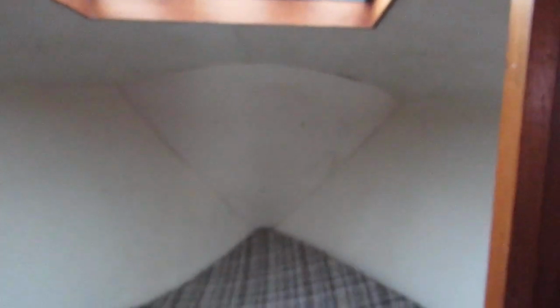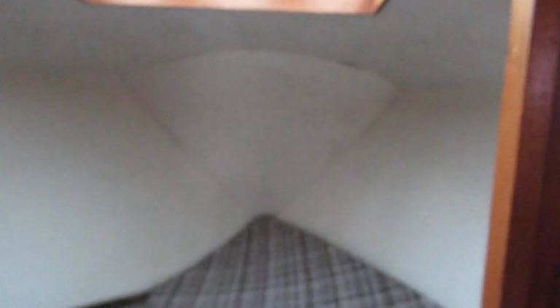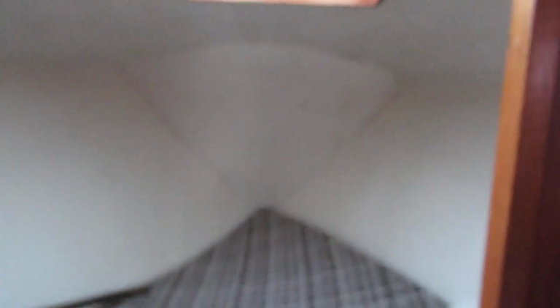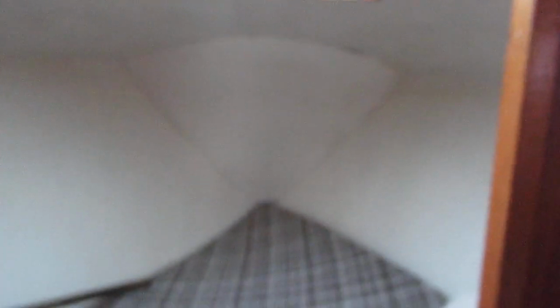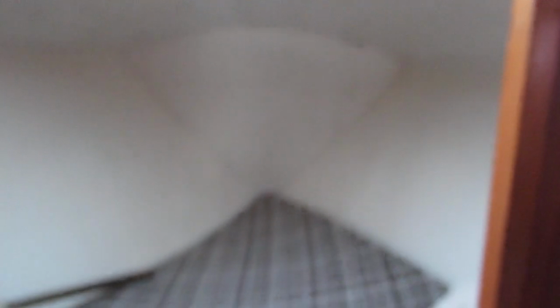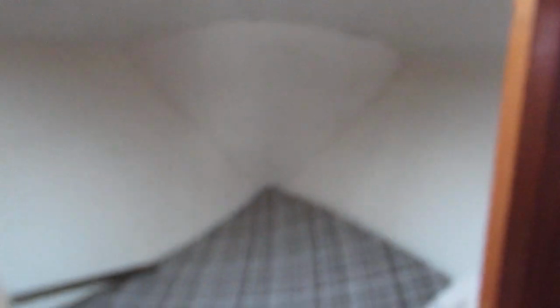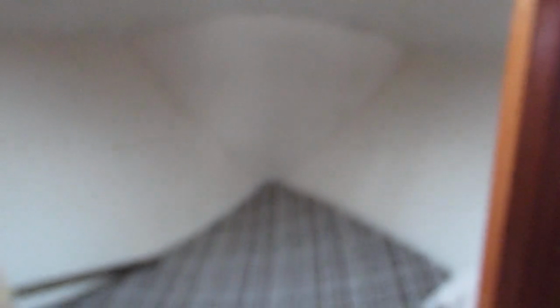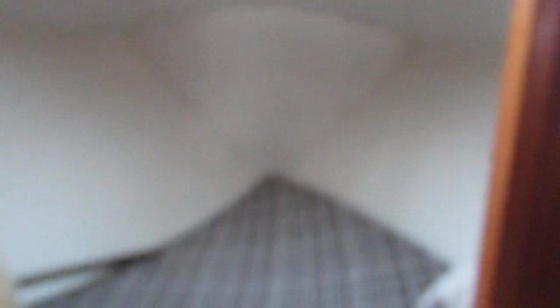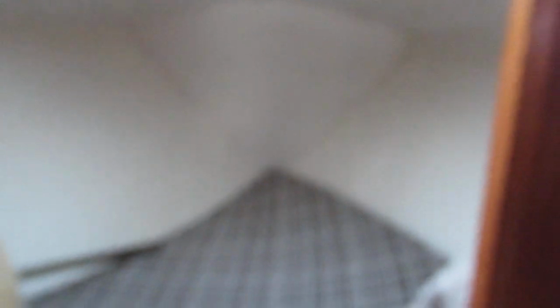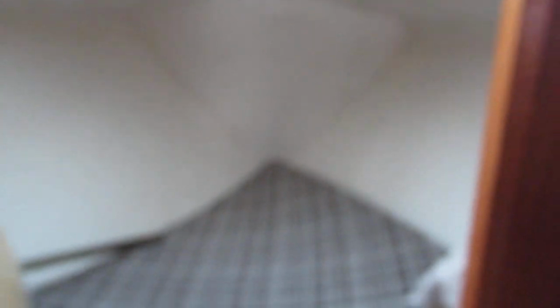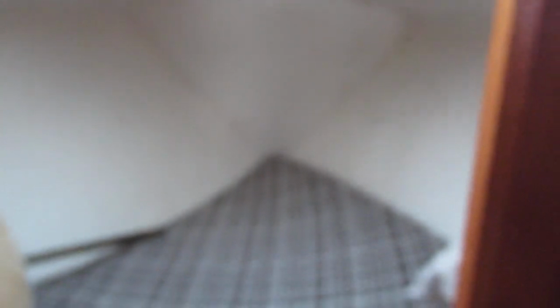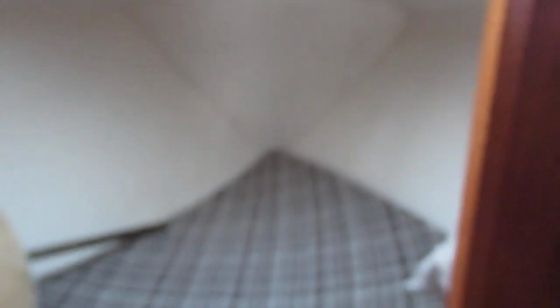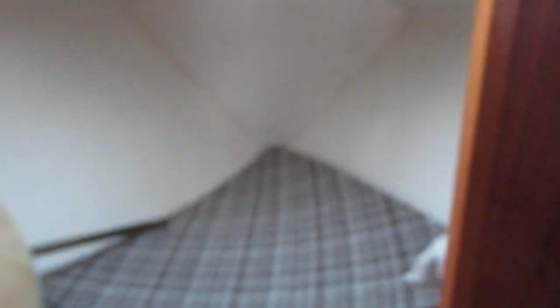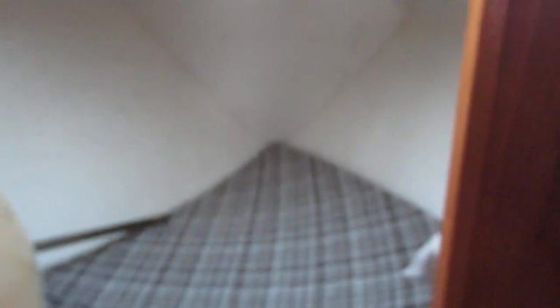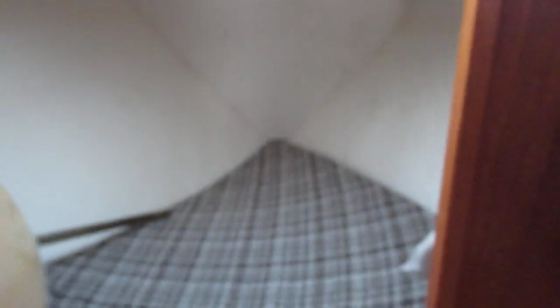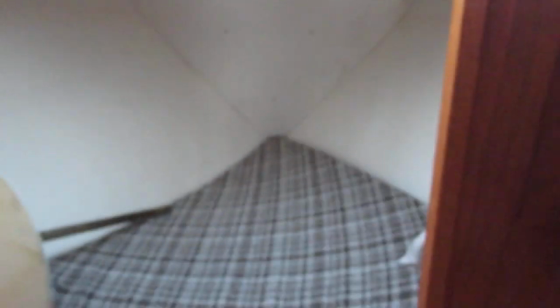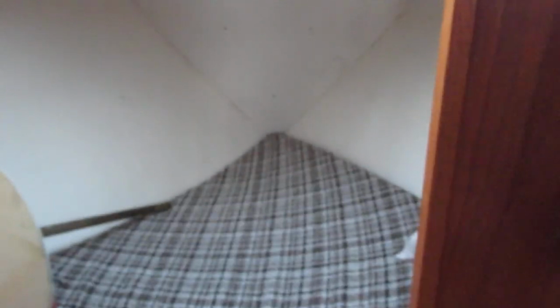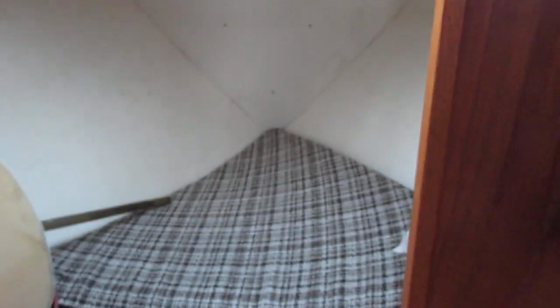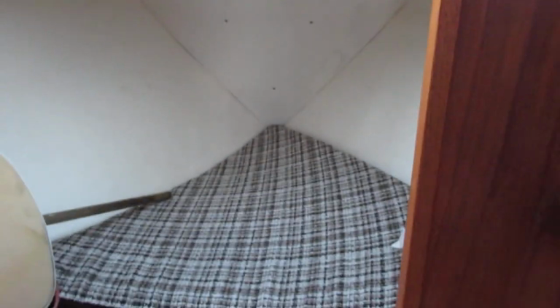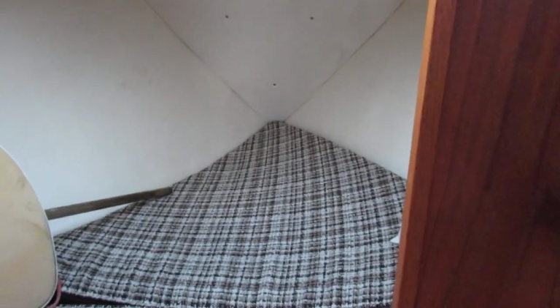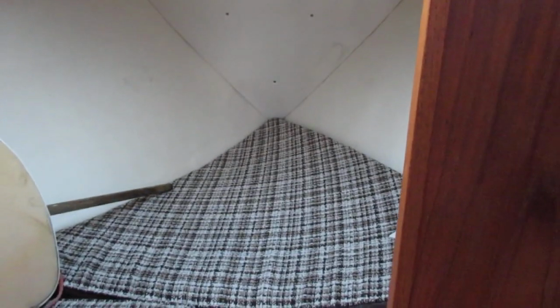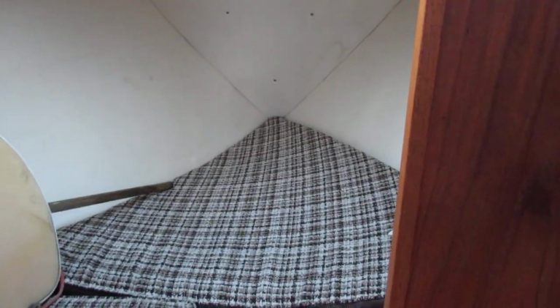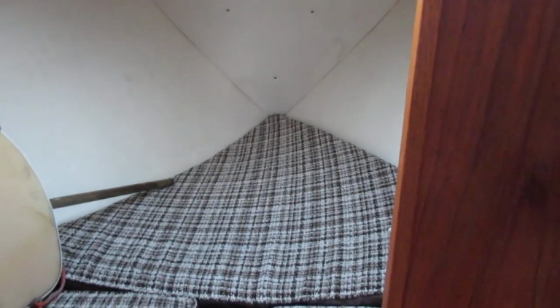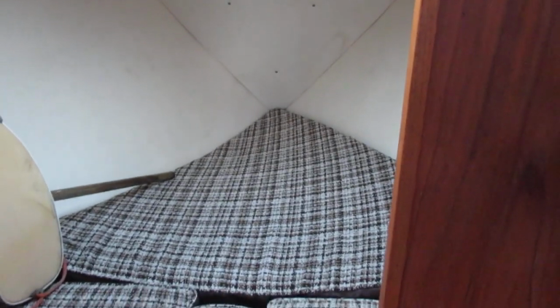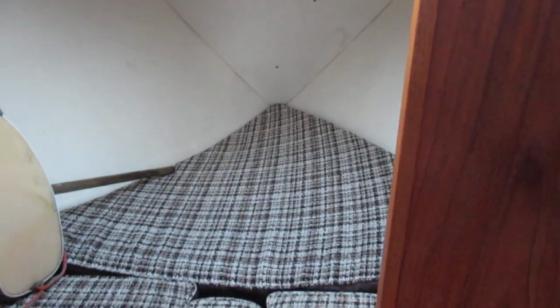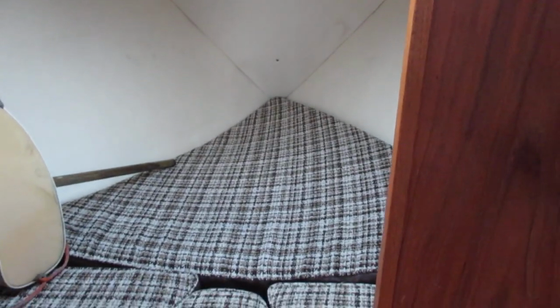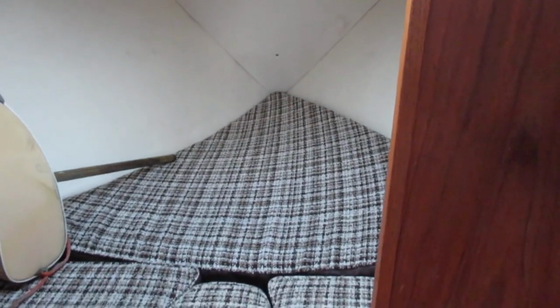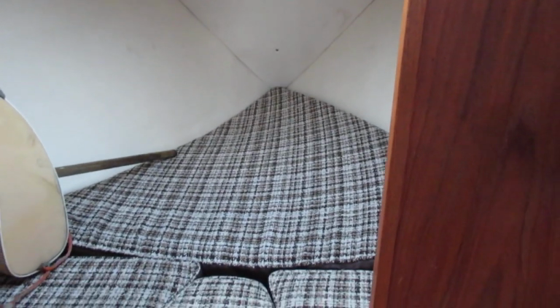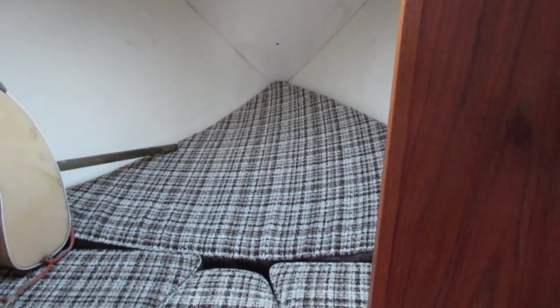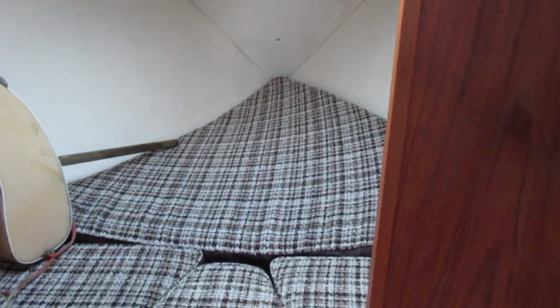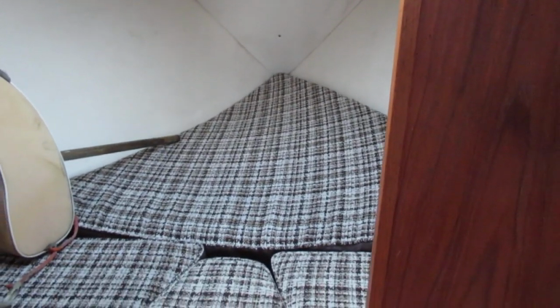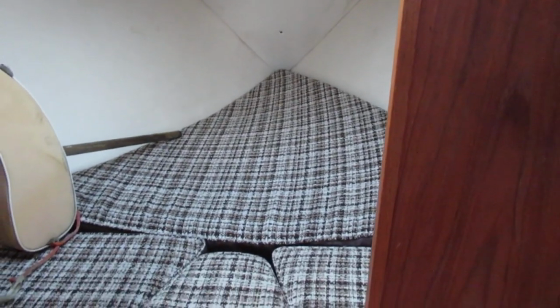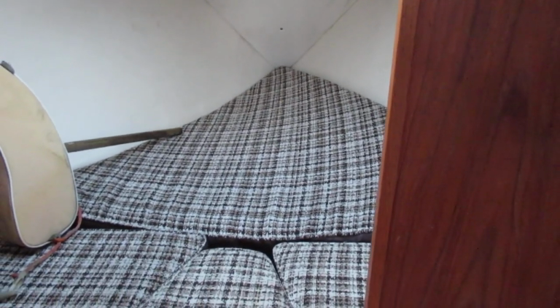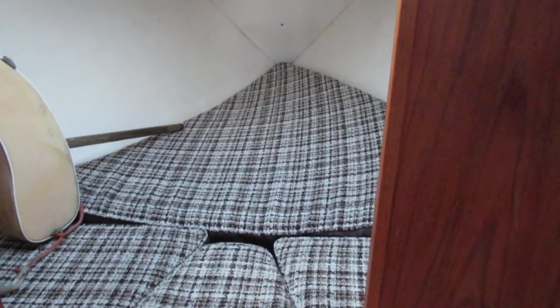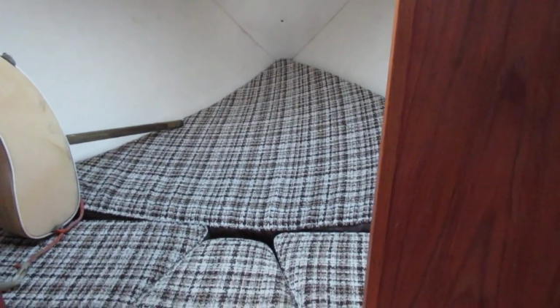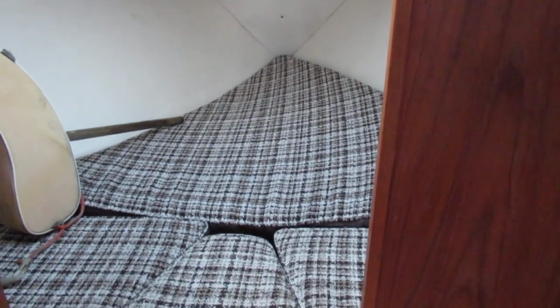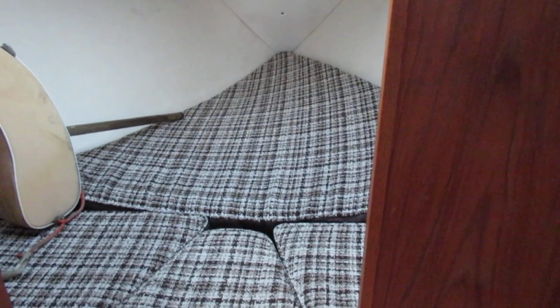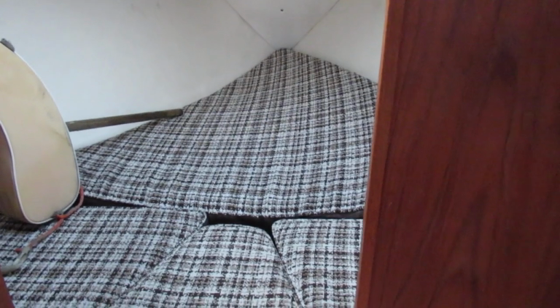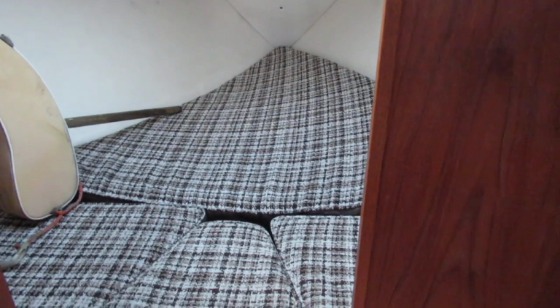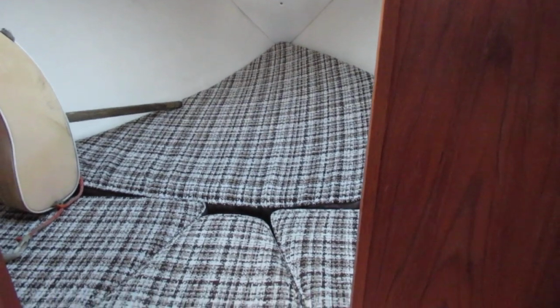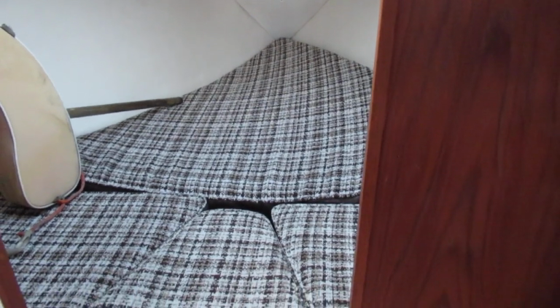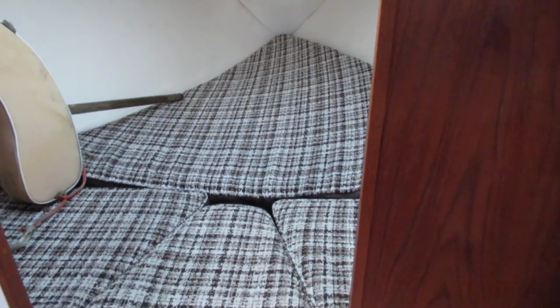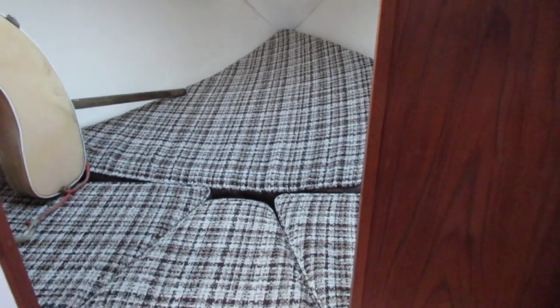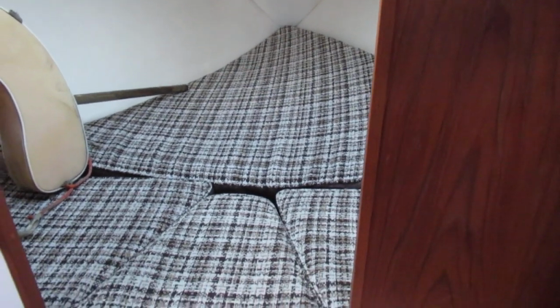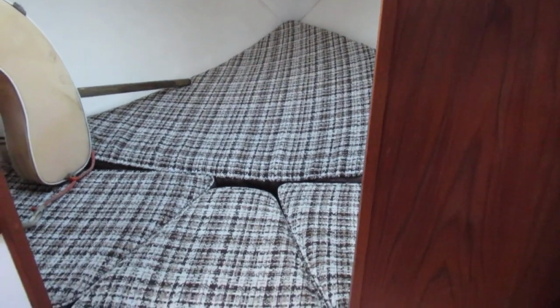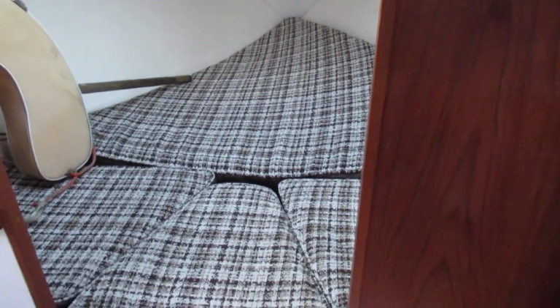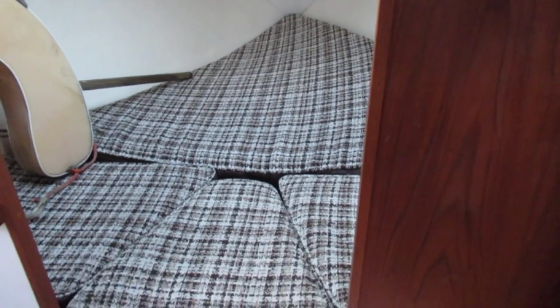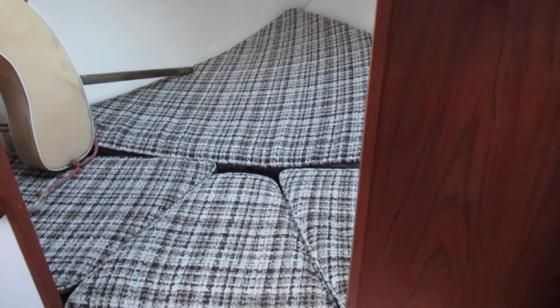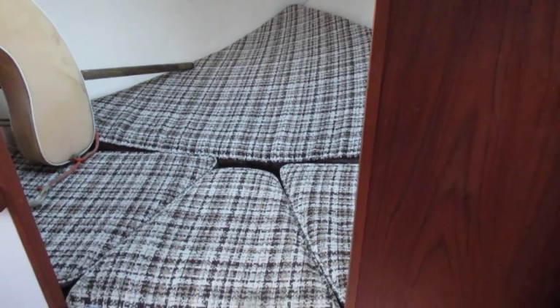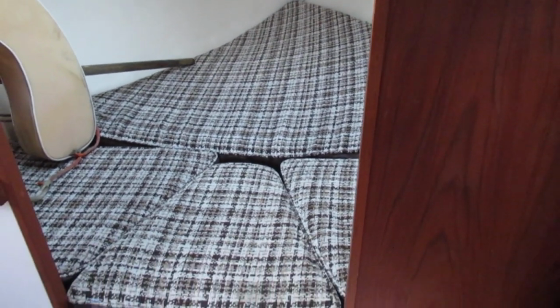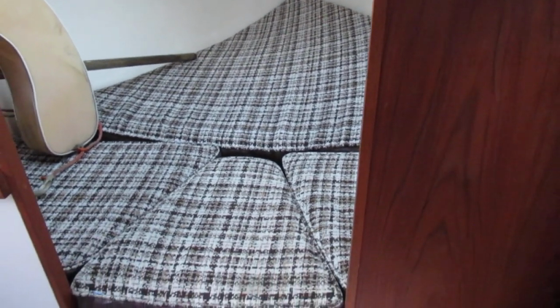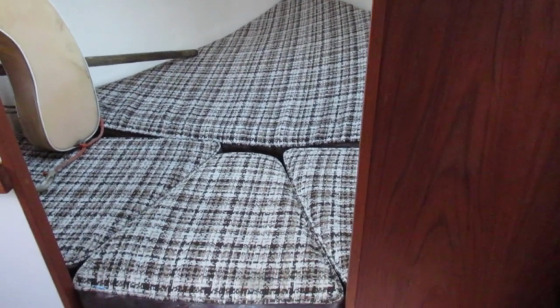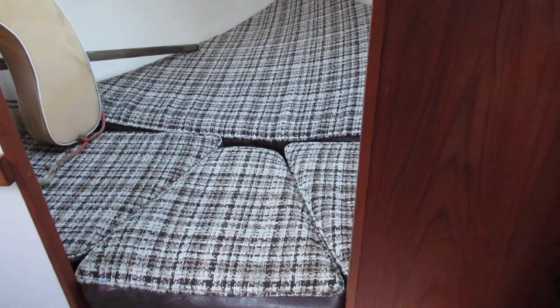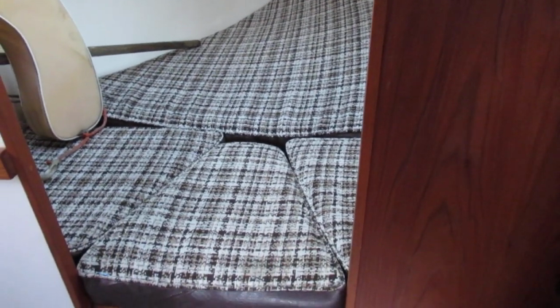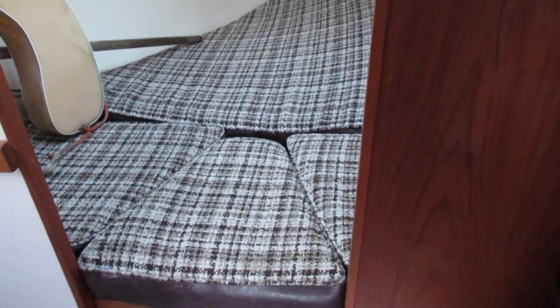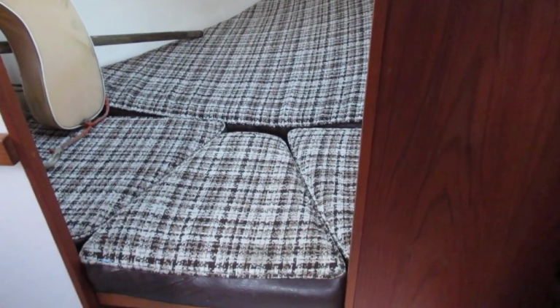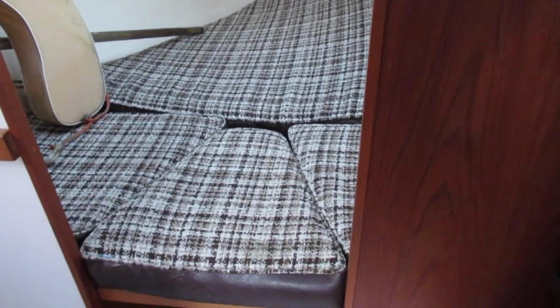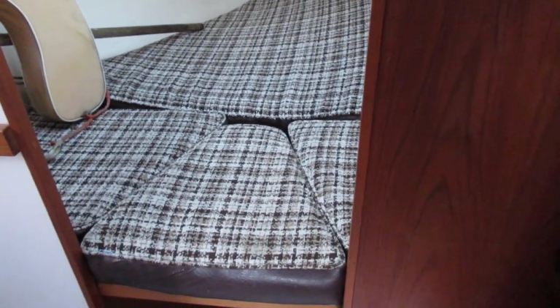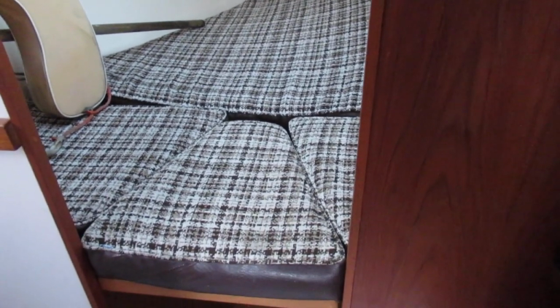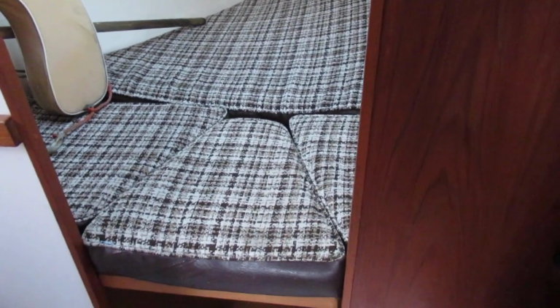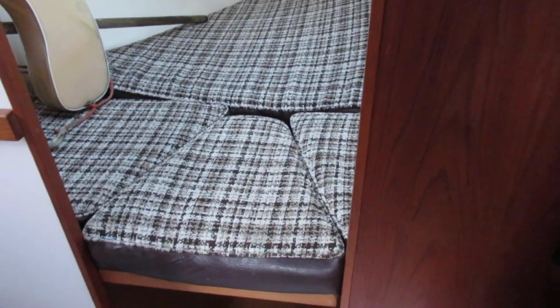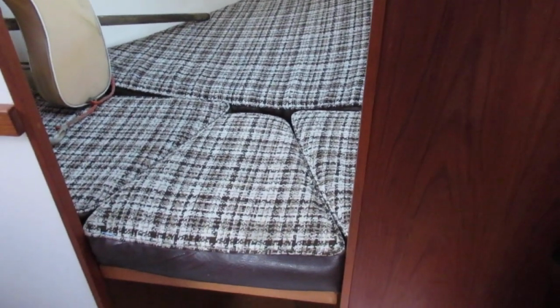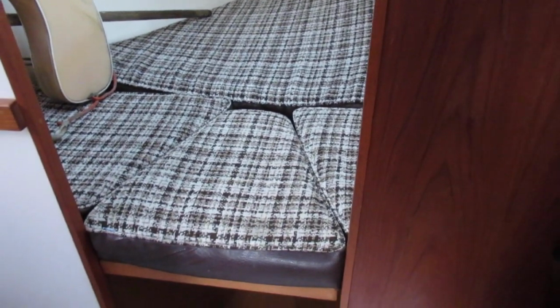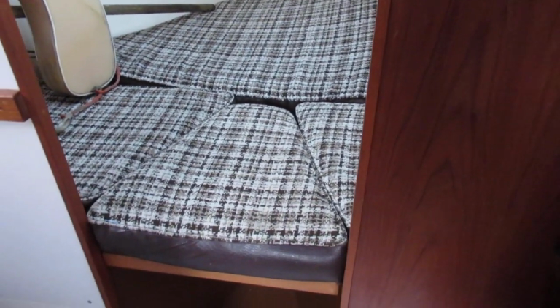This is Joe at Boat Shed Plymouth, on board the Cobra we have for sale down here near Plymouth. We're just having a quick look below deck to get an idea of the layout.